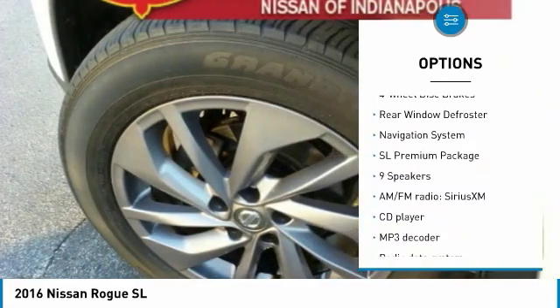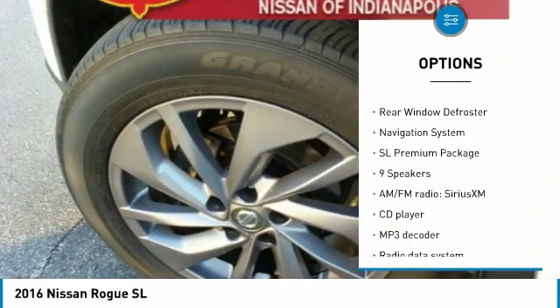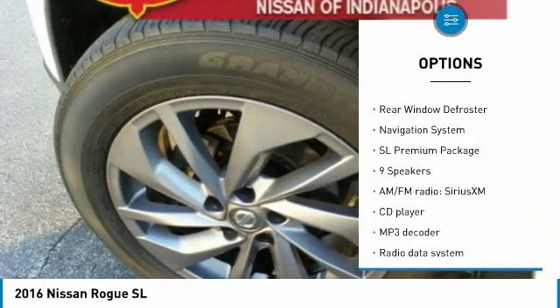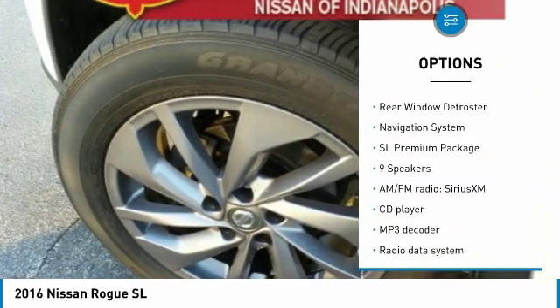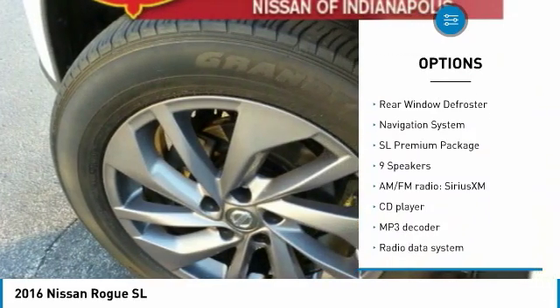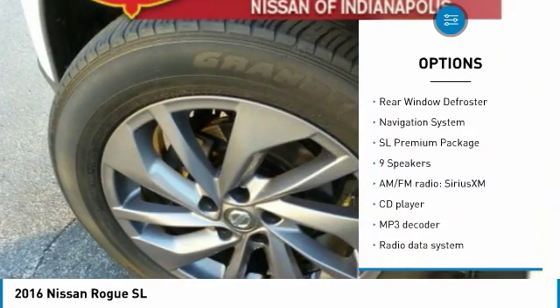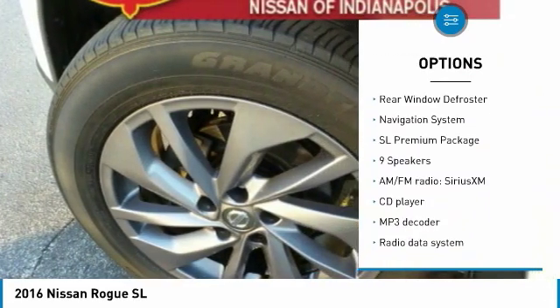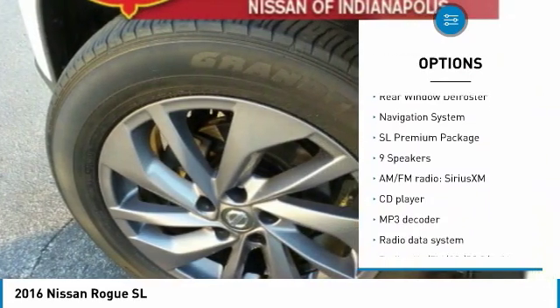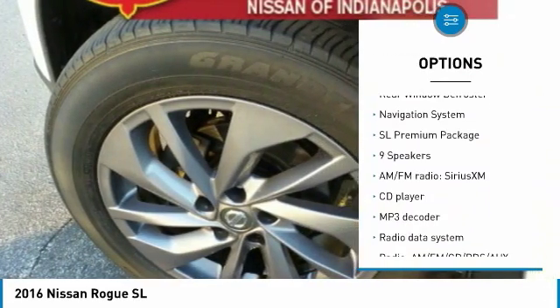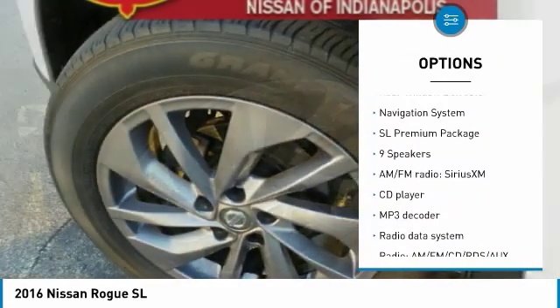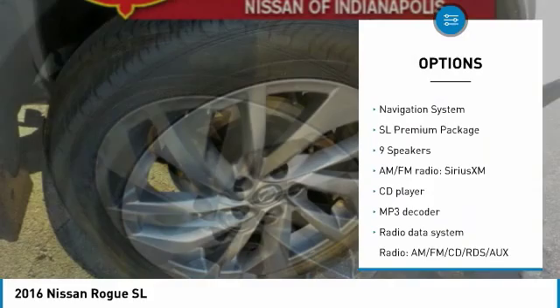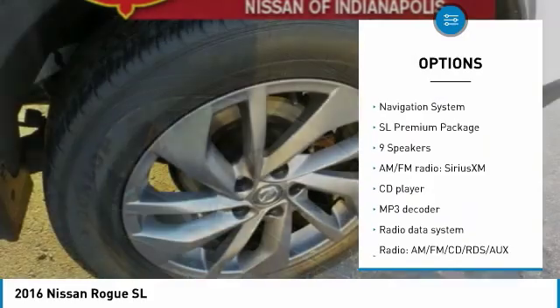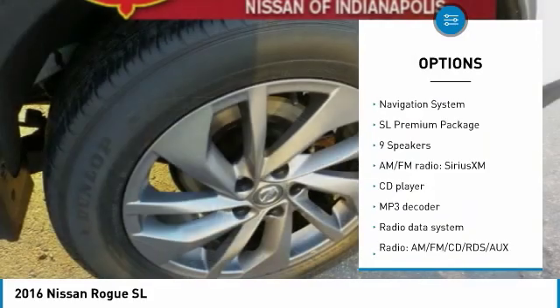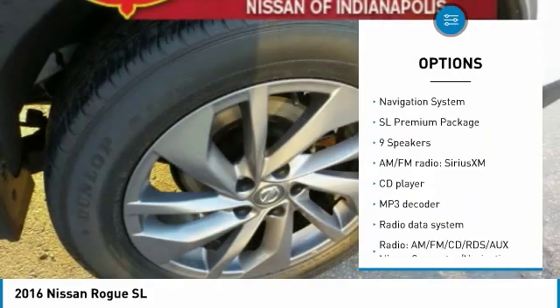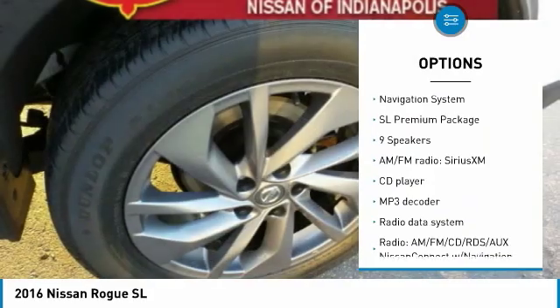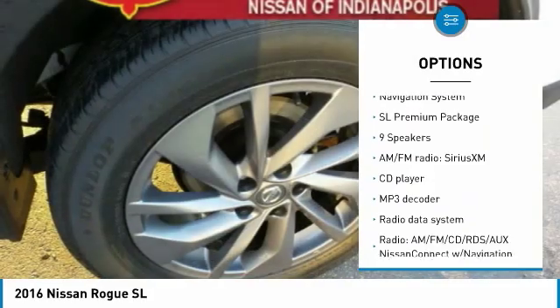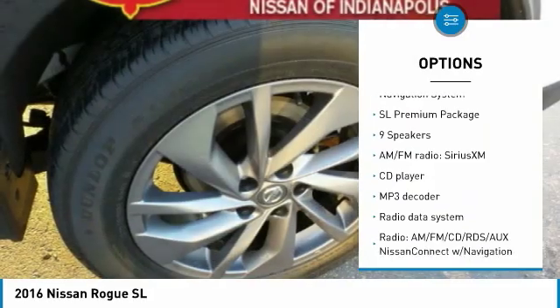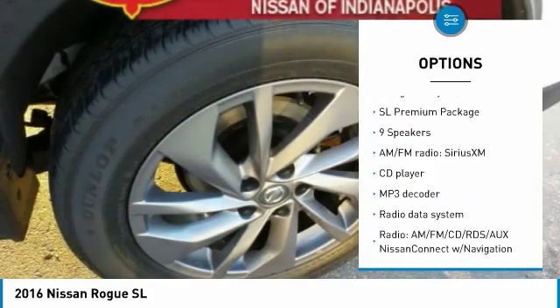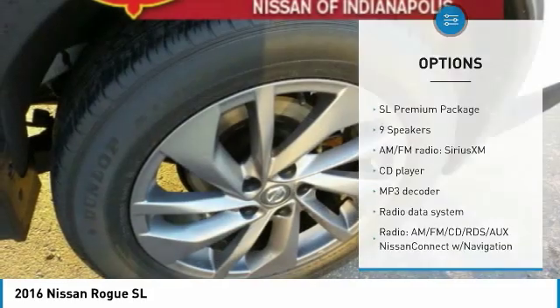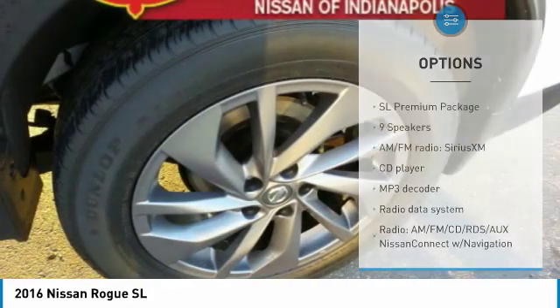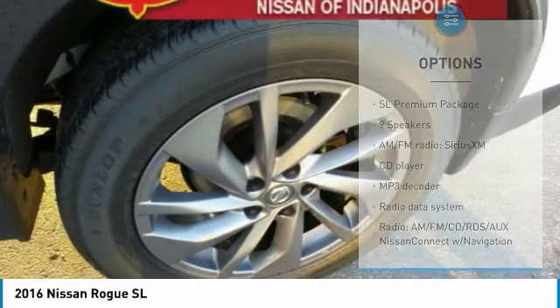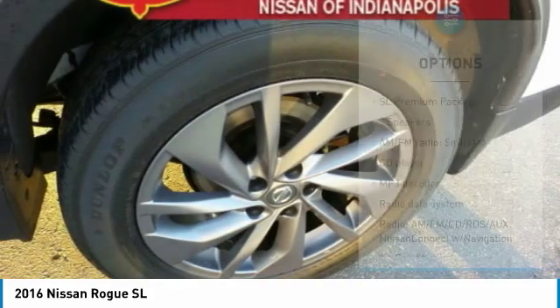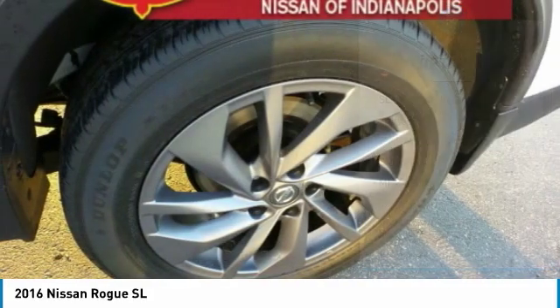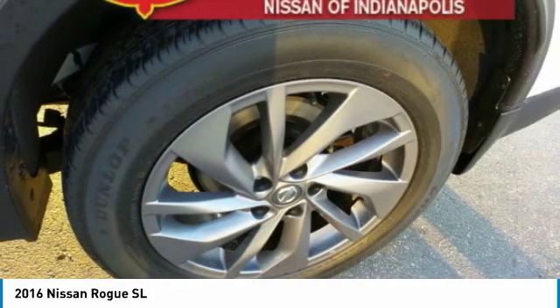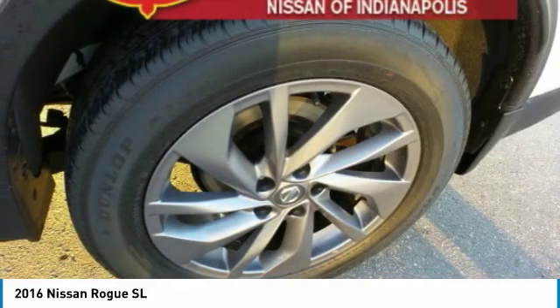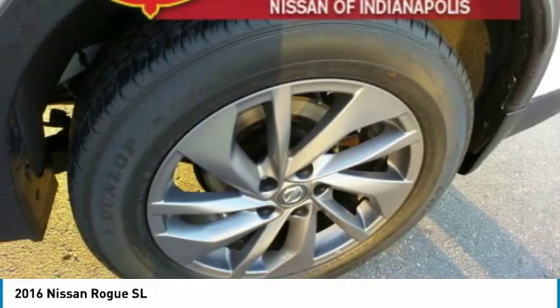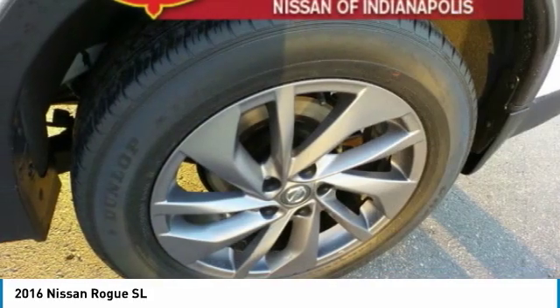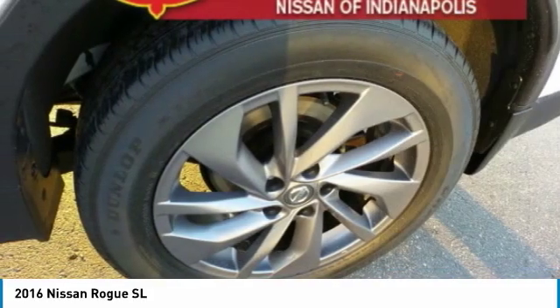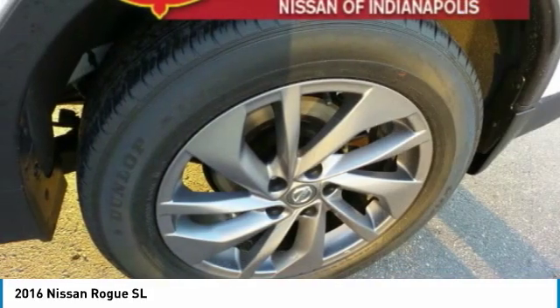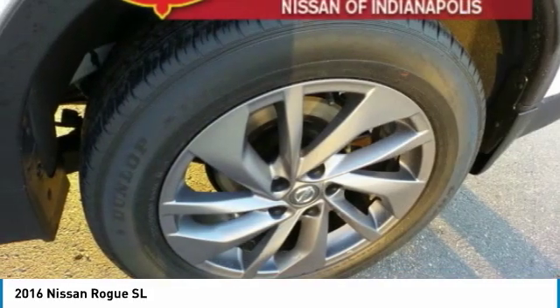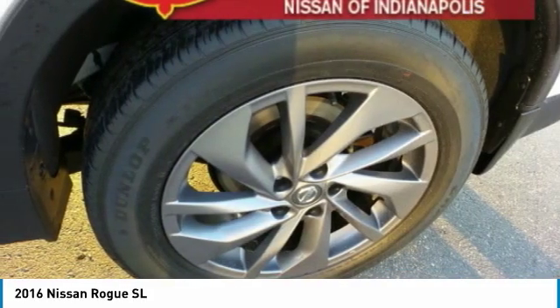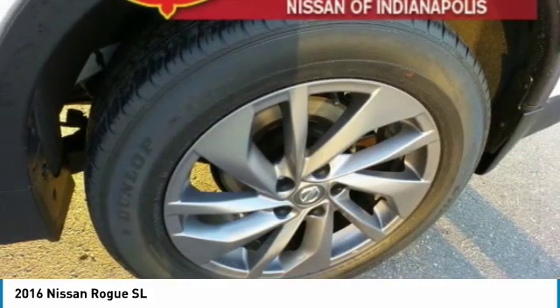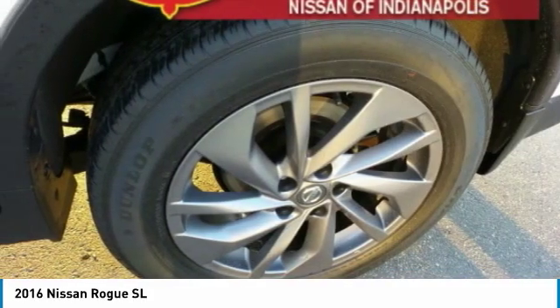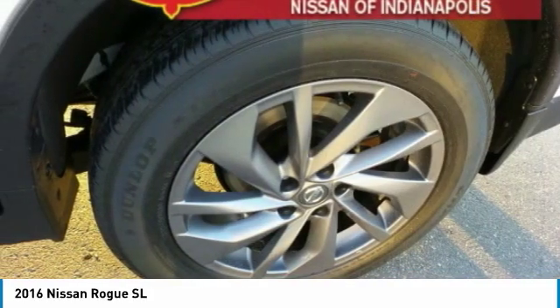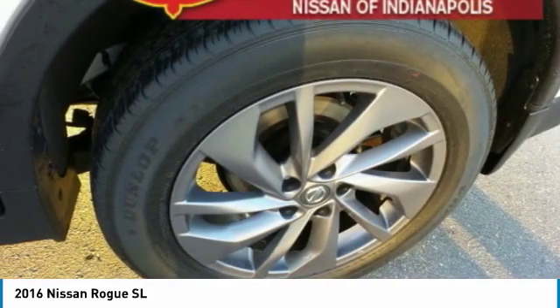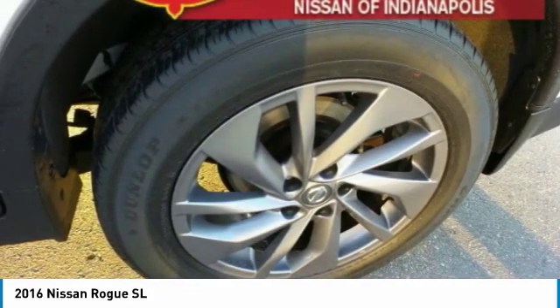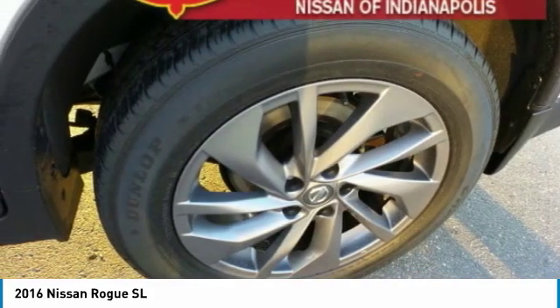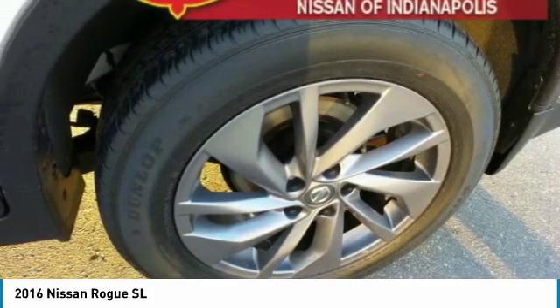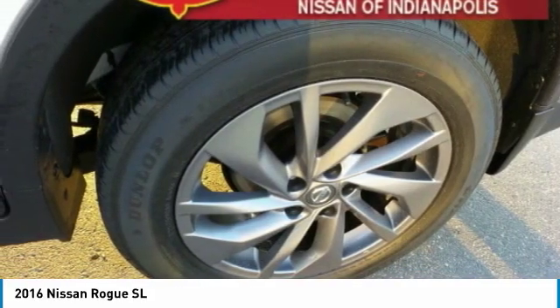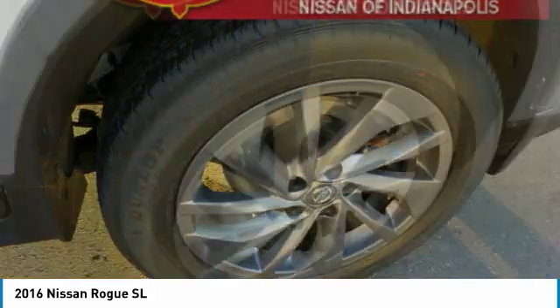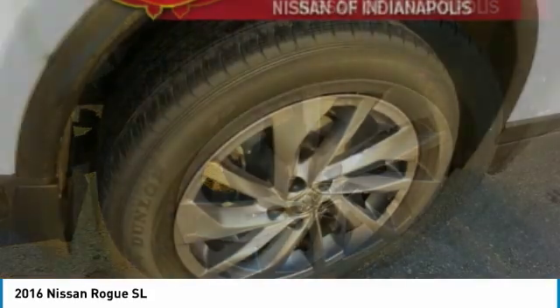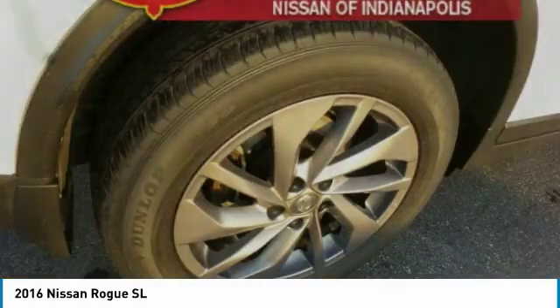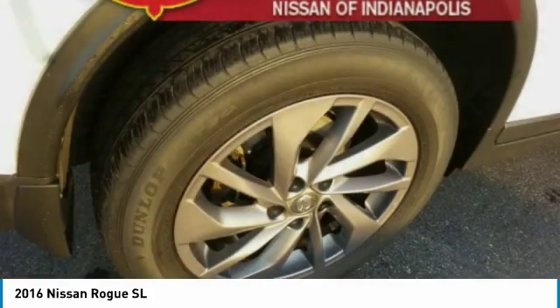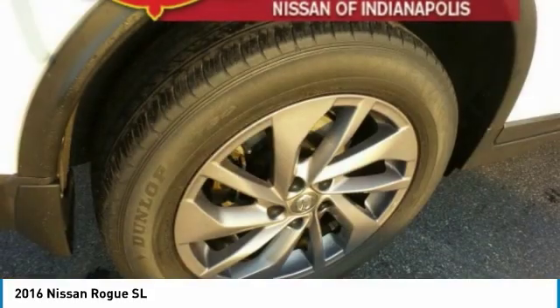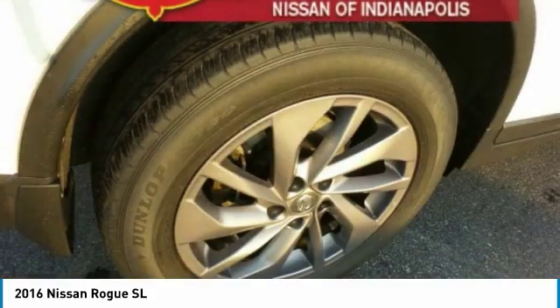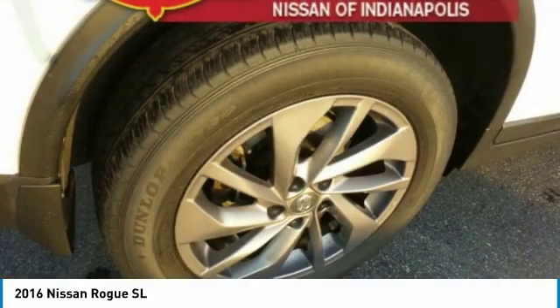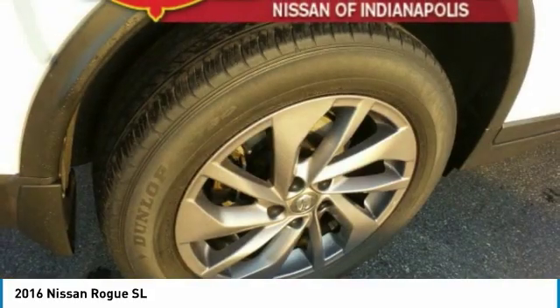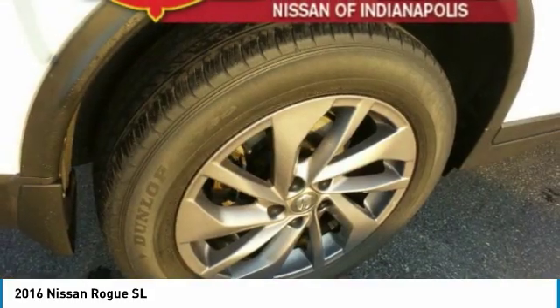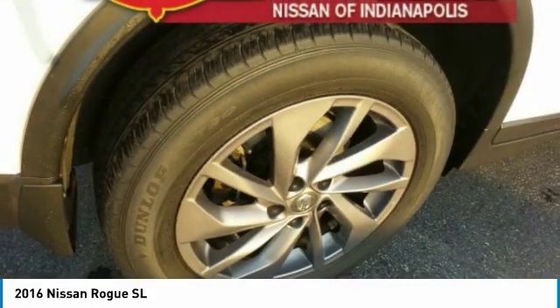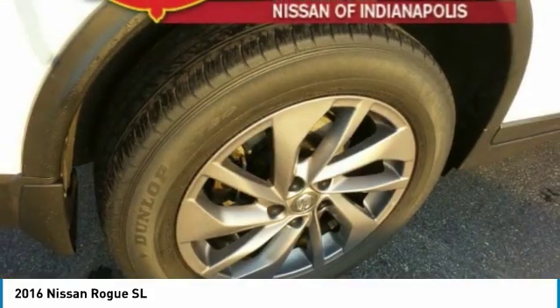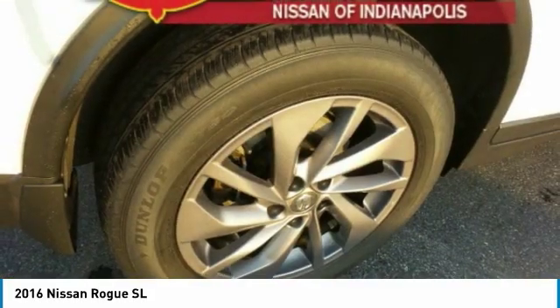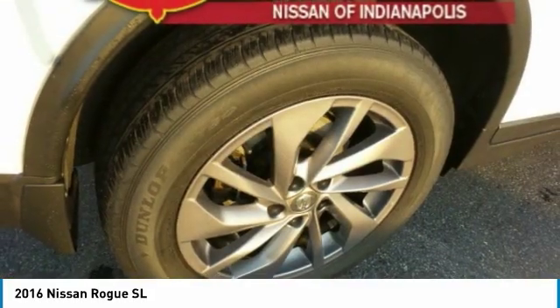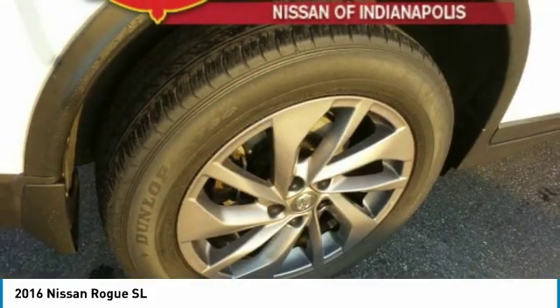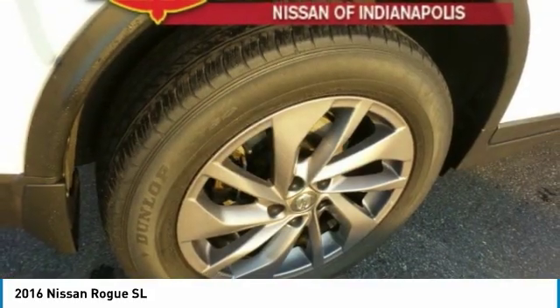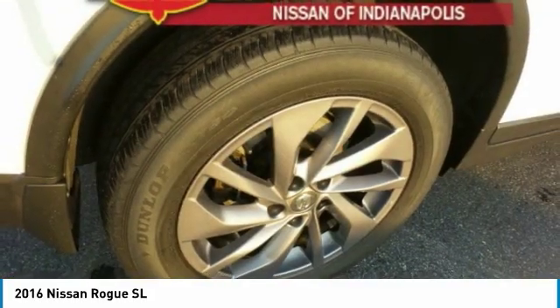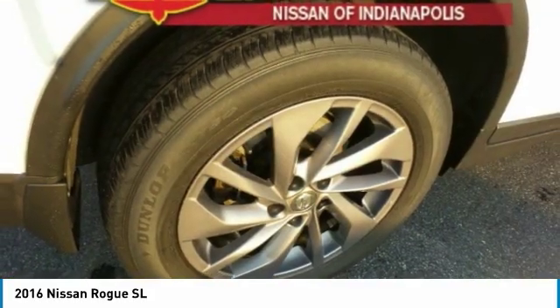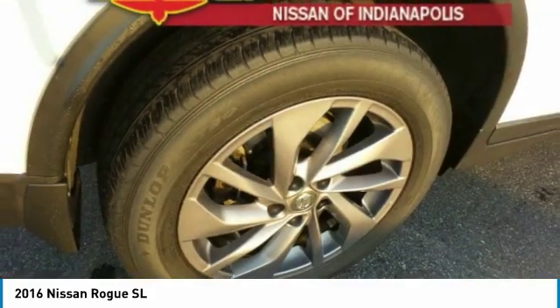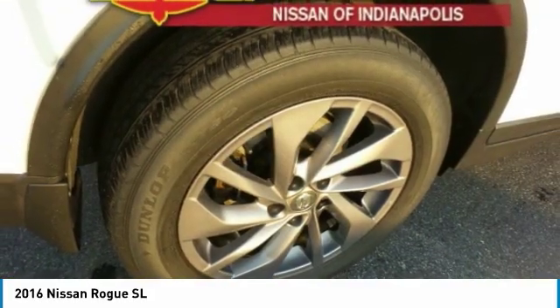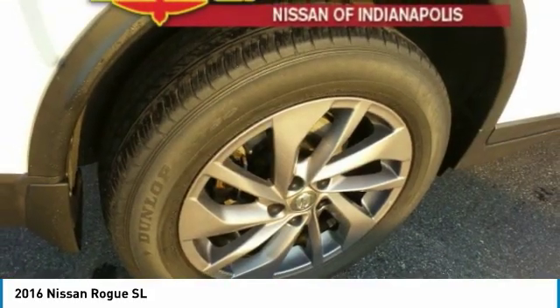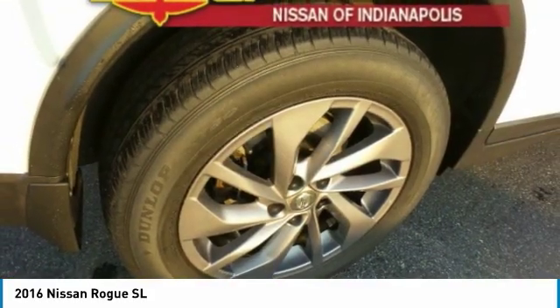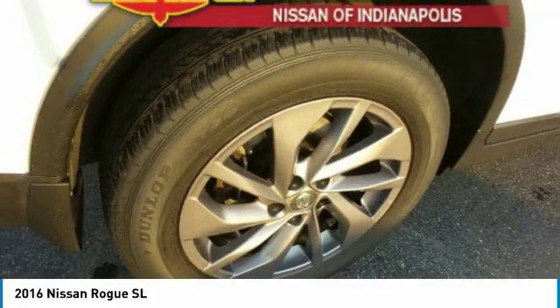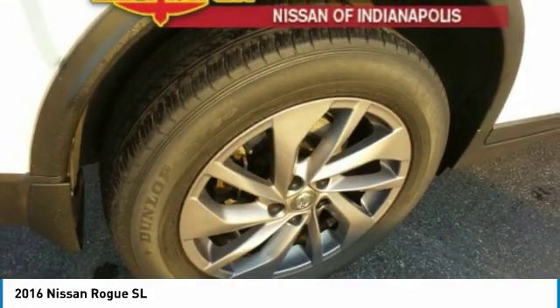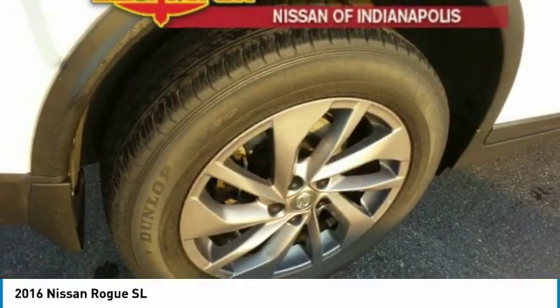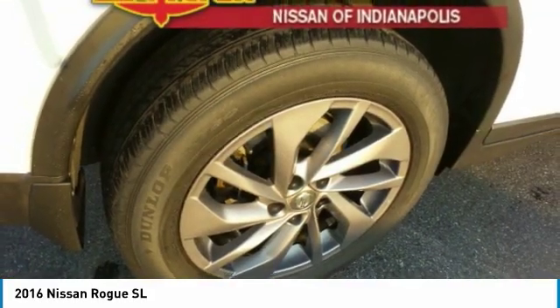Fog lights, speed control, LED headlights, four-wheel disc brakes, and rear window defroster.